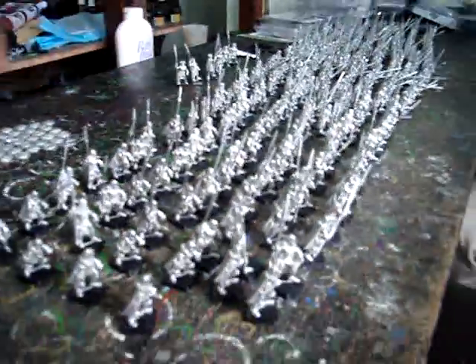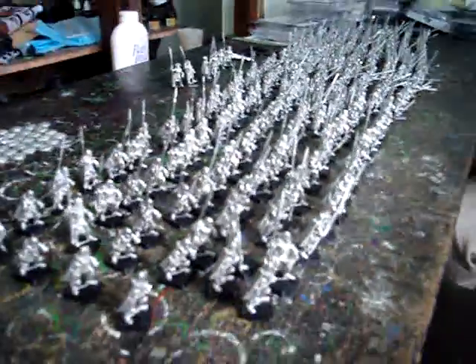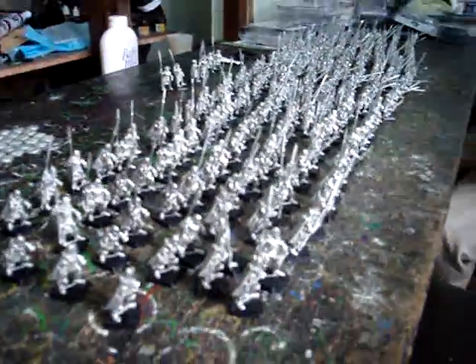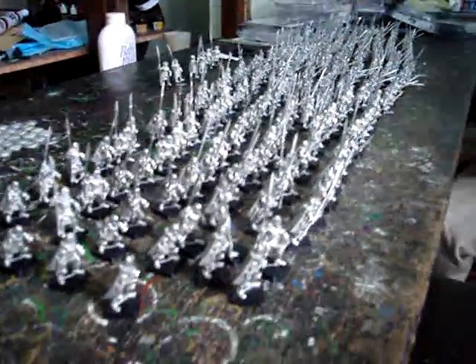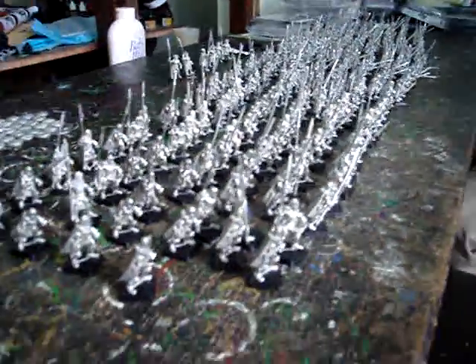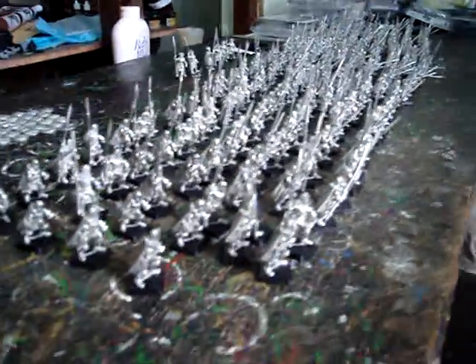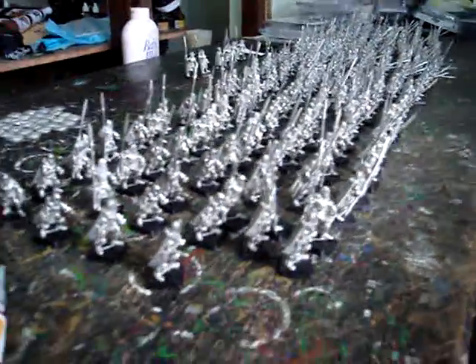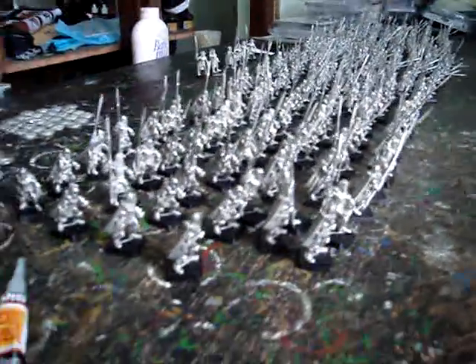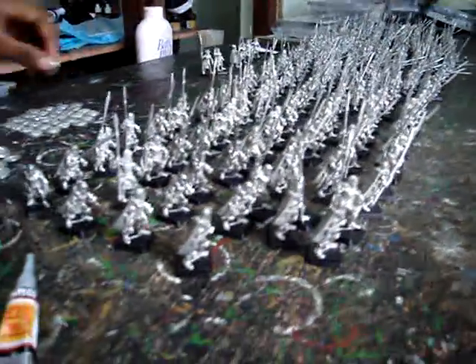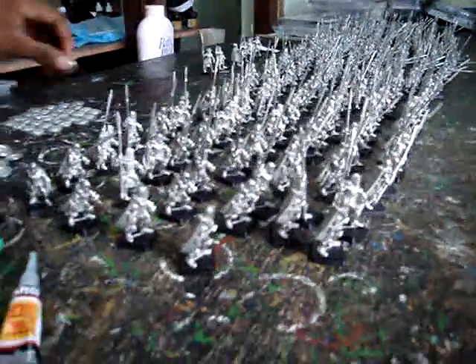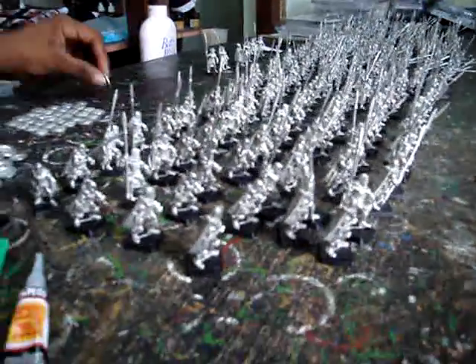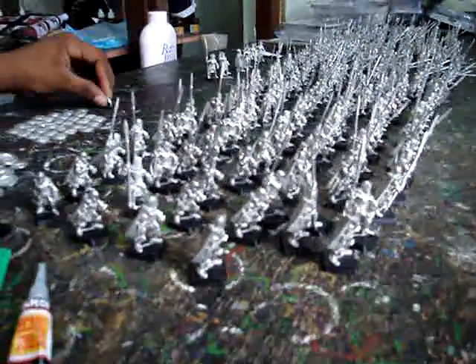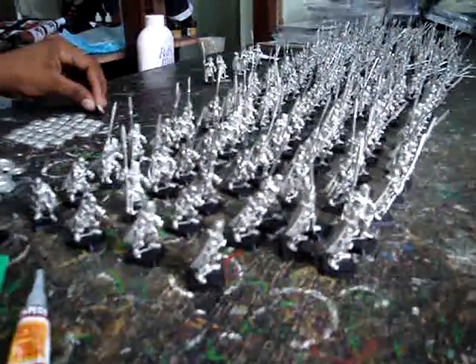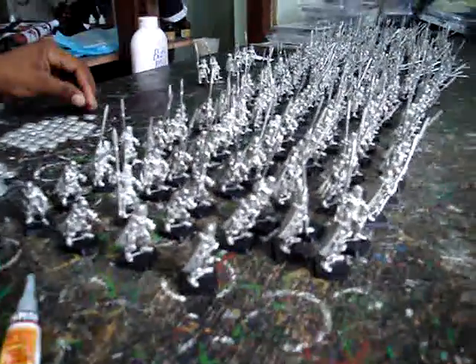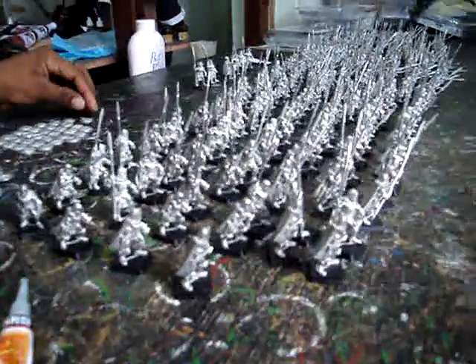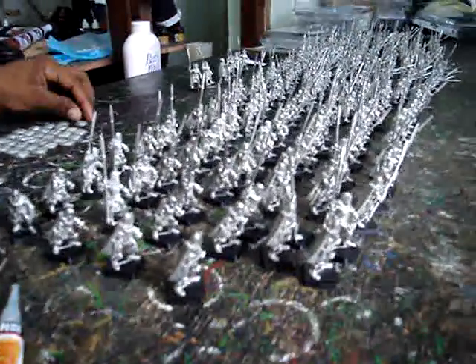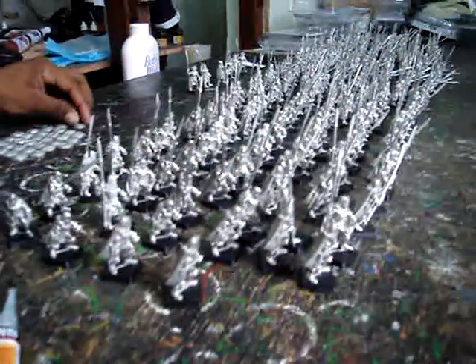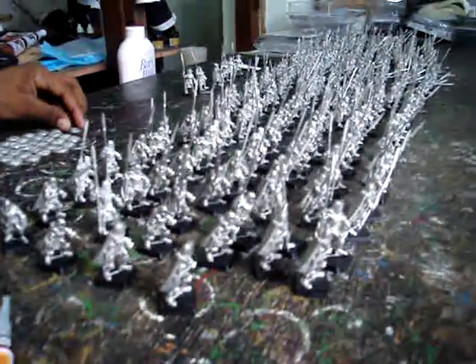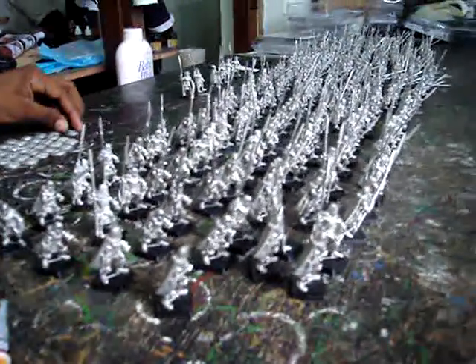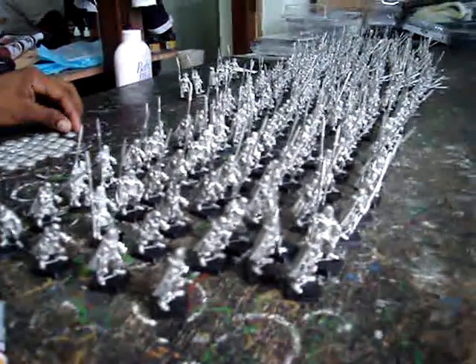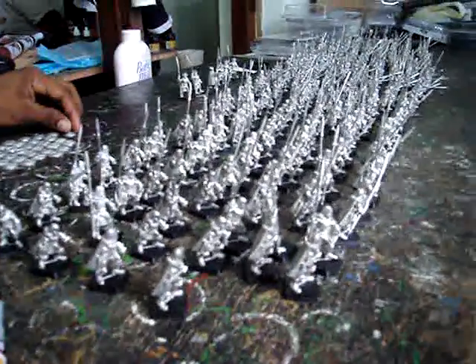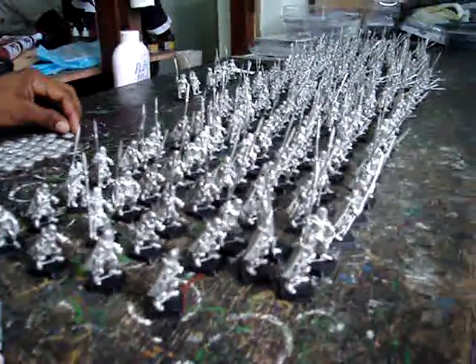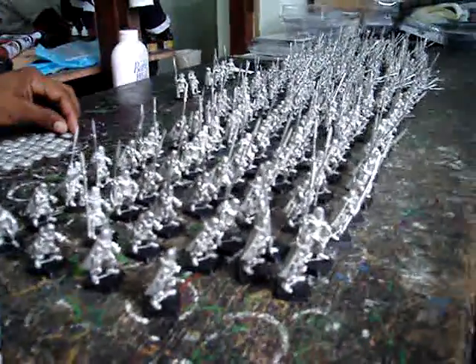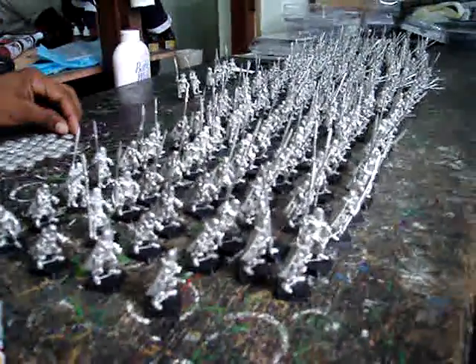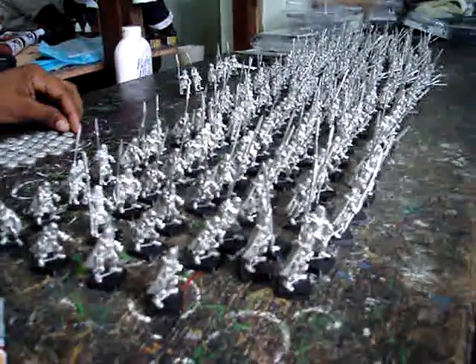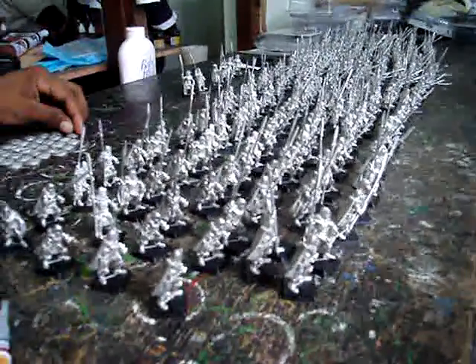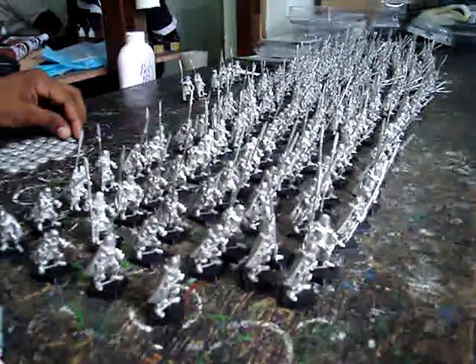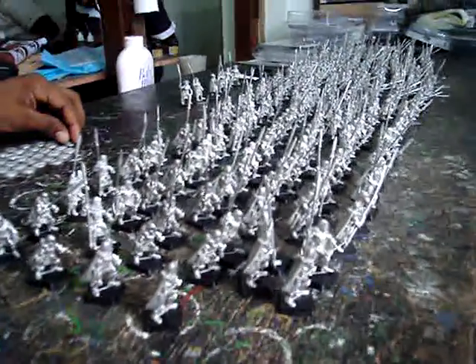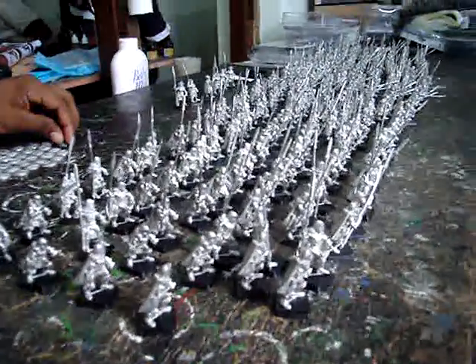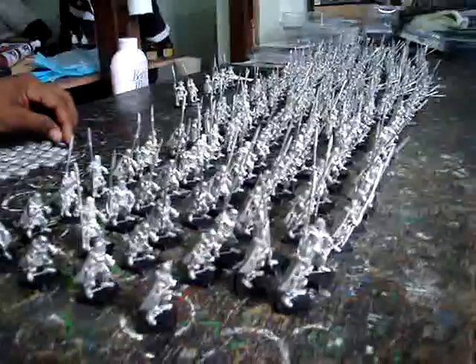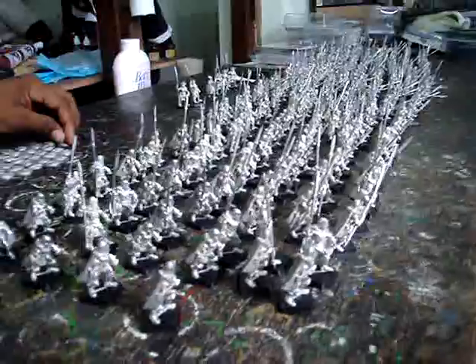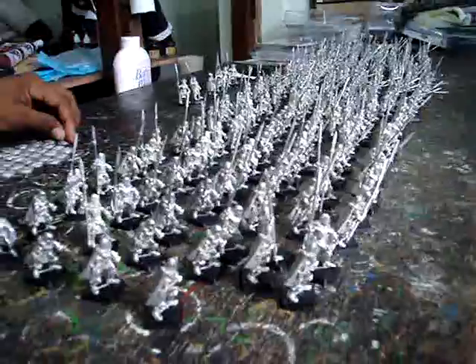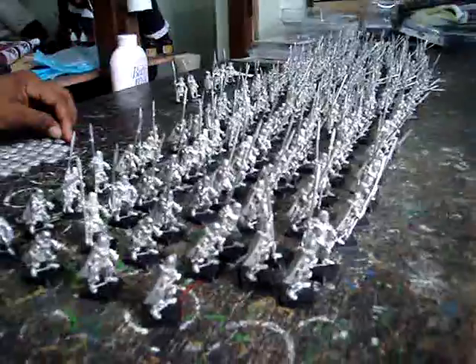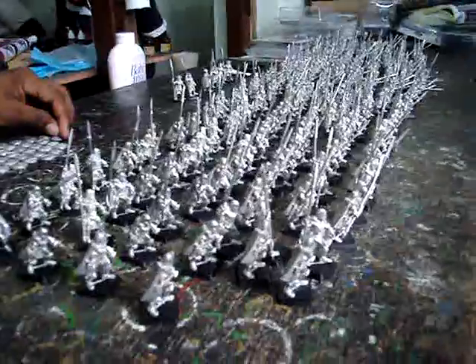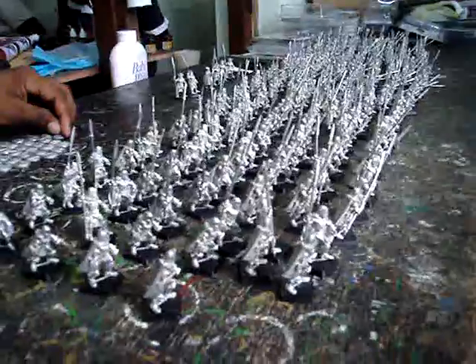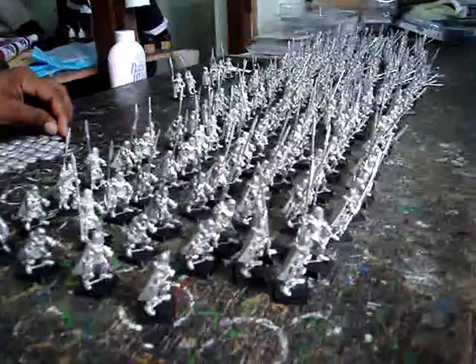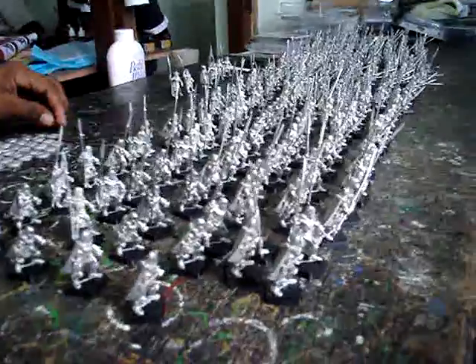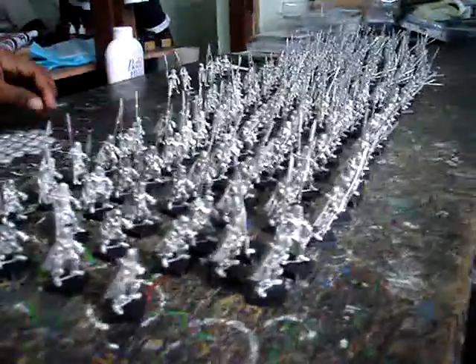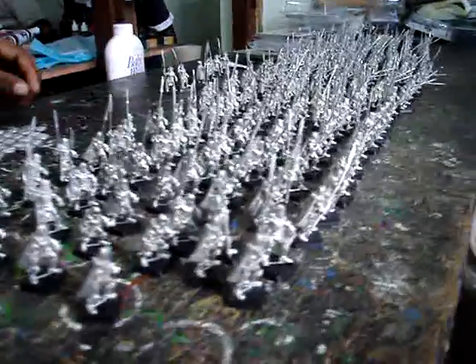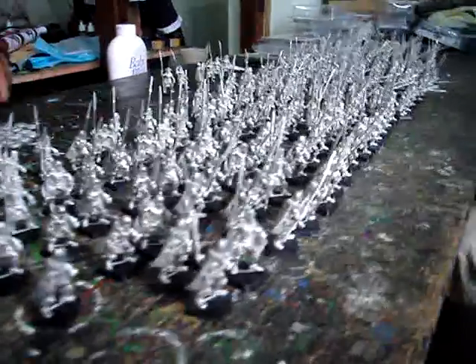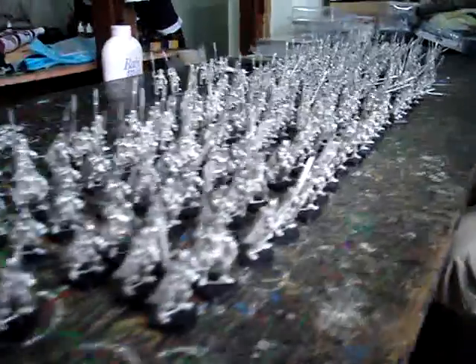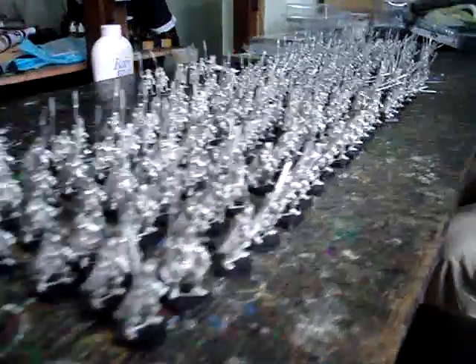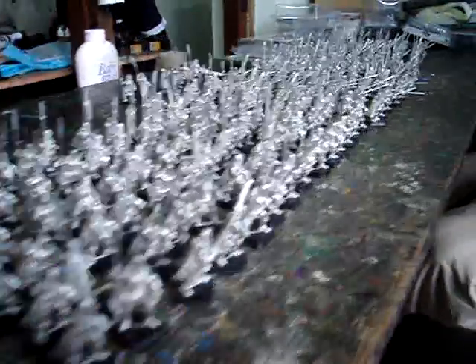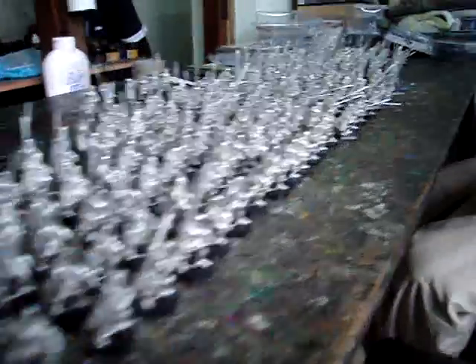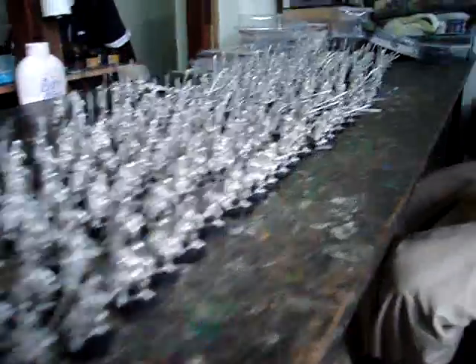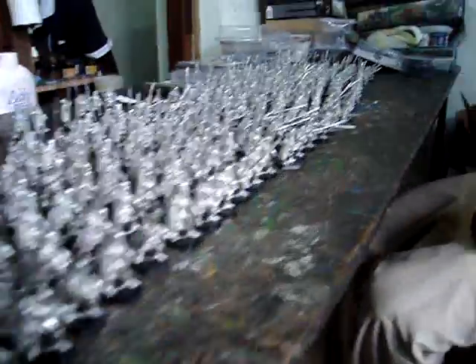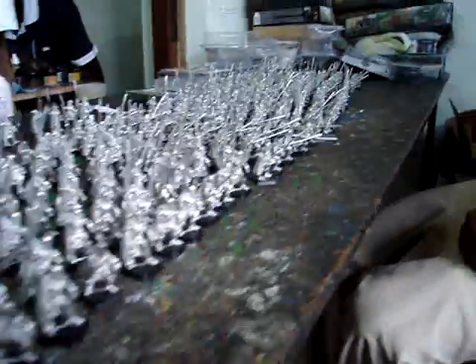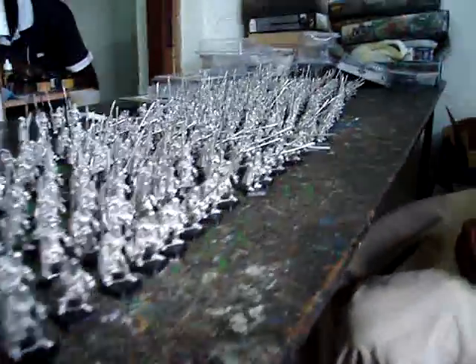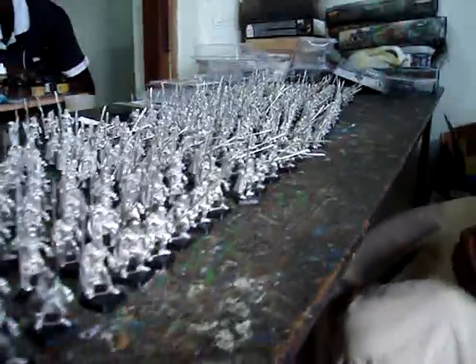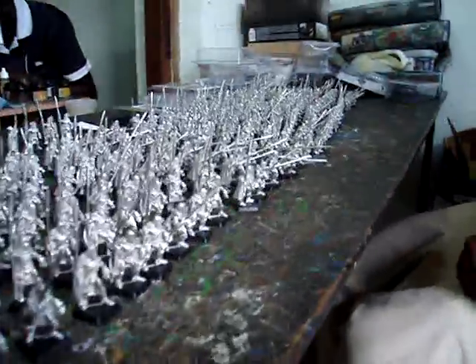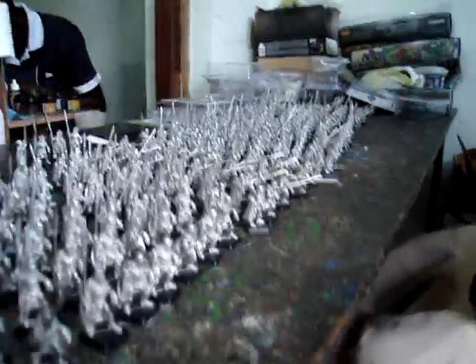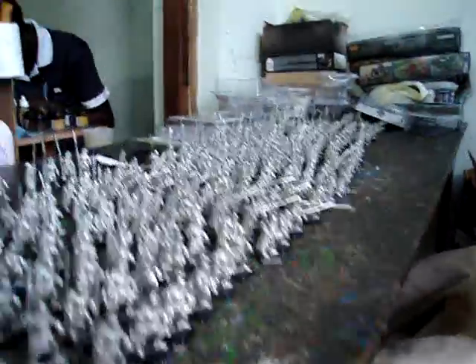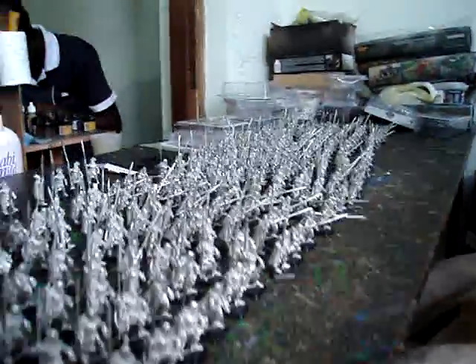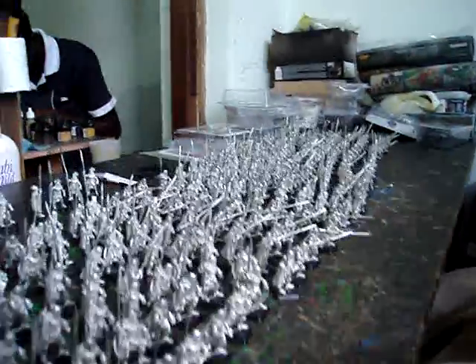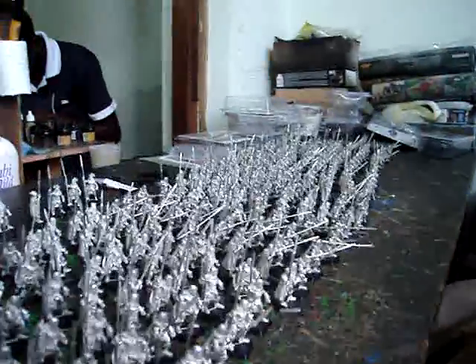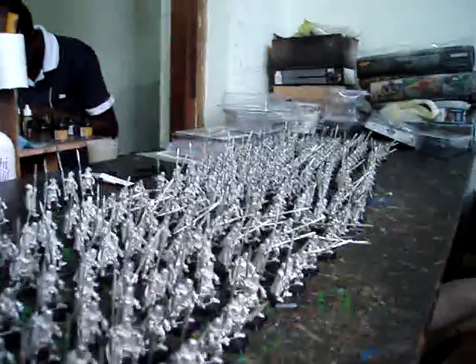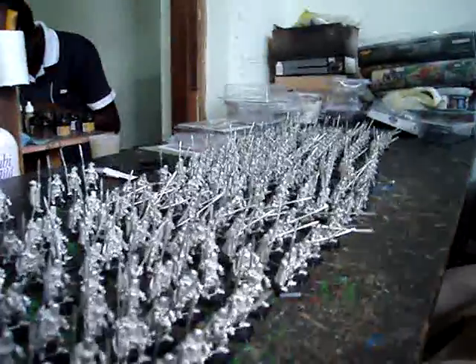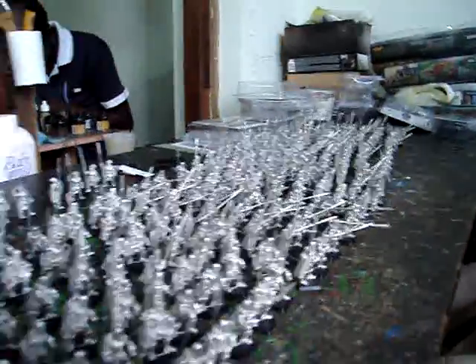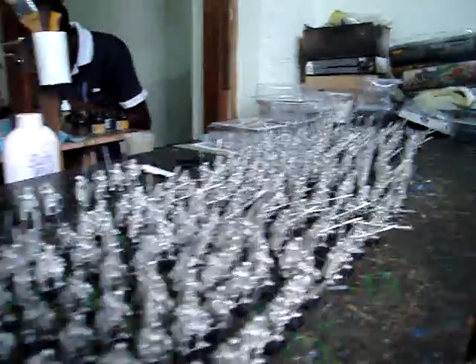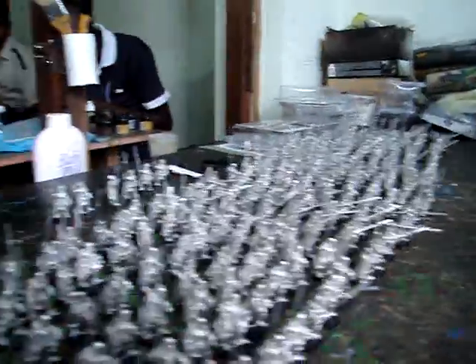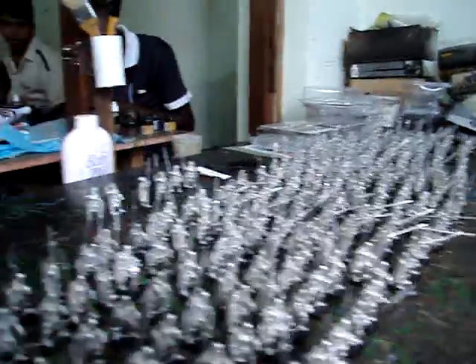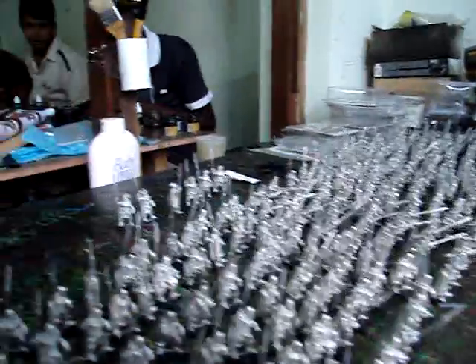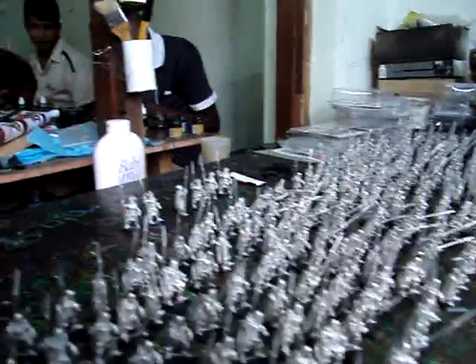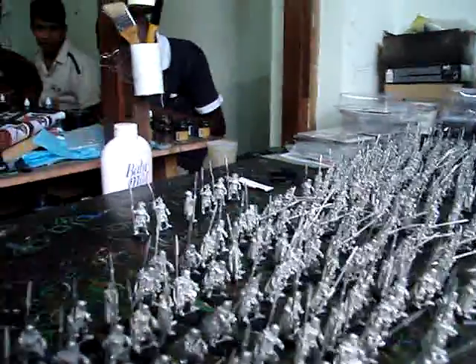So the next shot's going to have these guys with shields on, and then we'll get some basing done, and then some priming.